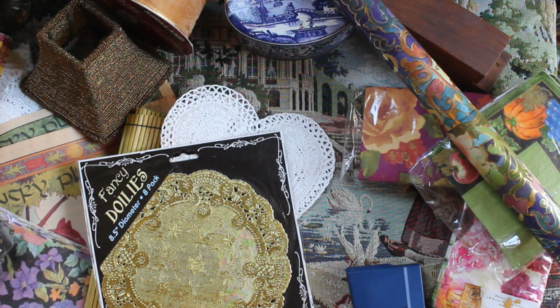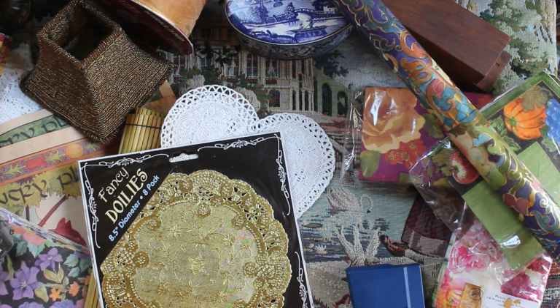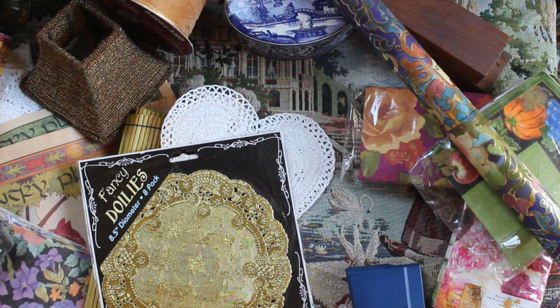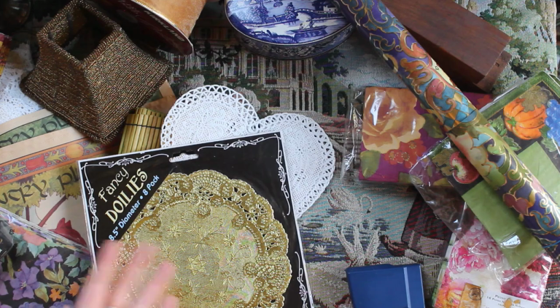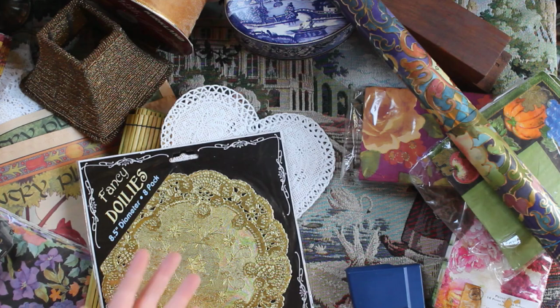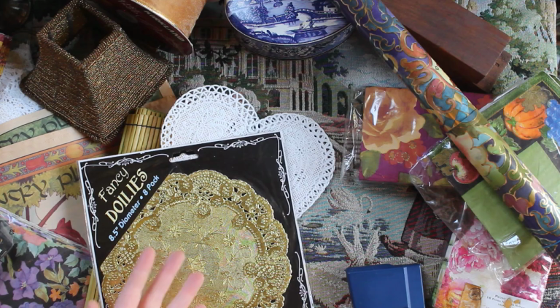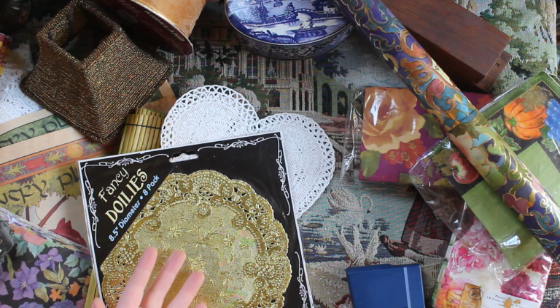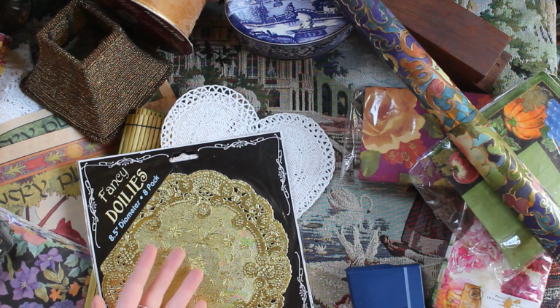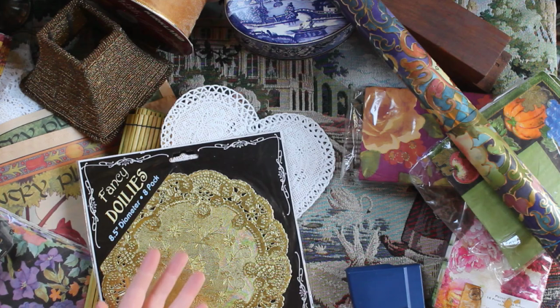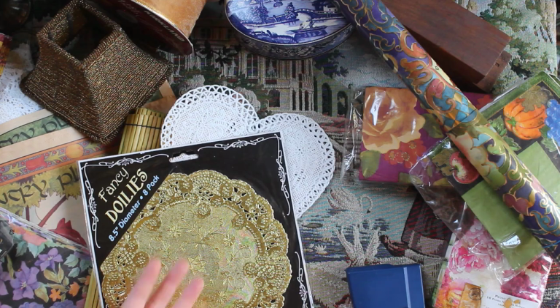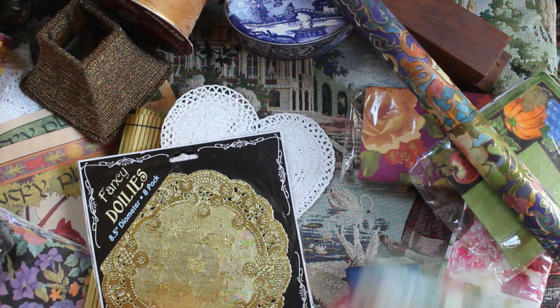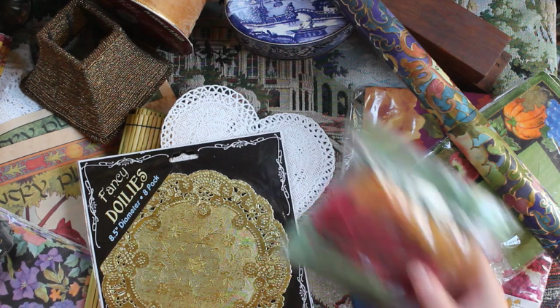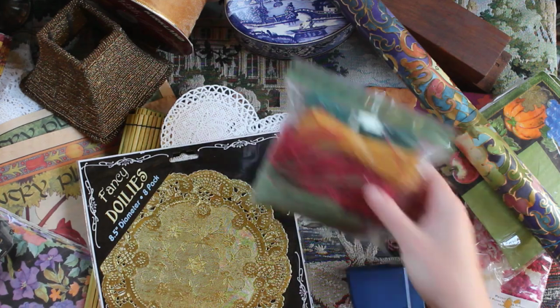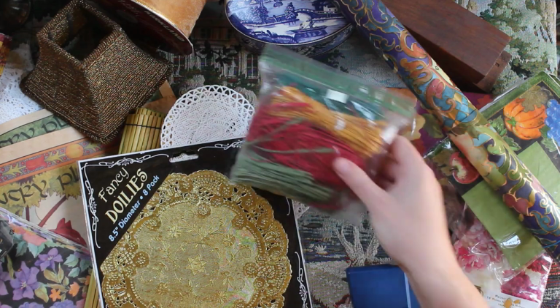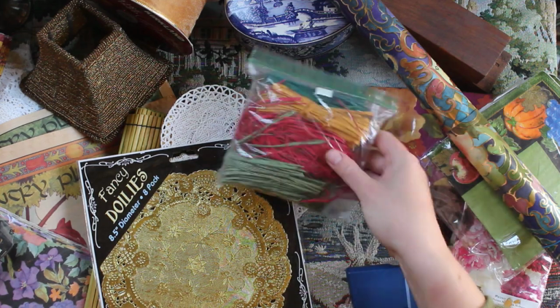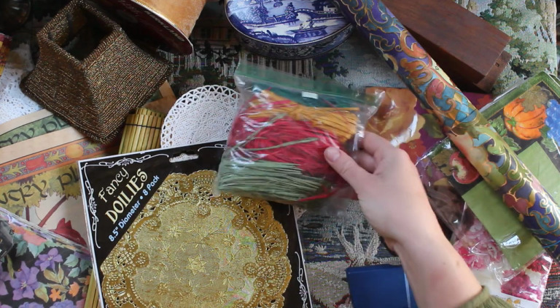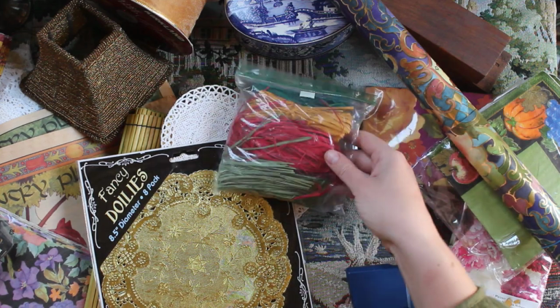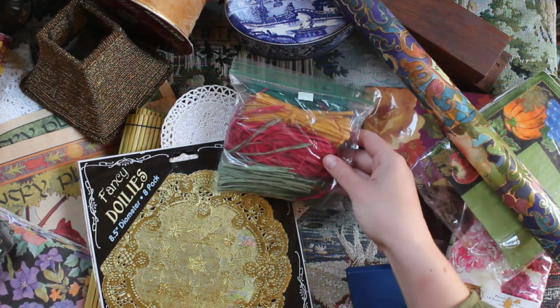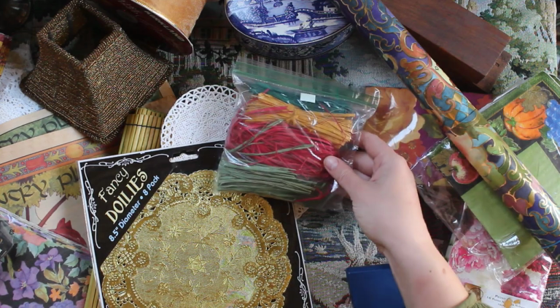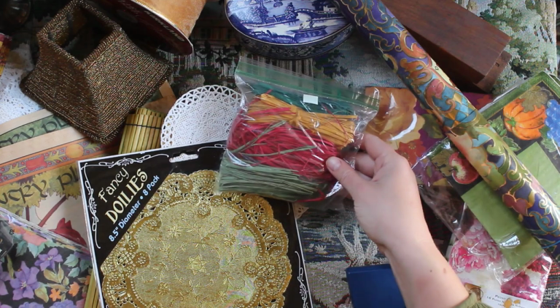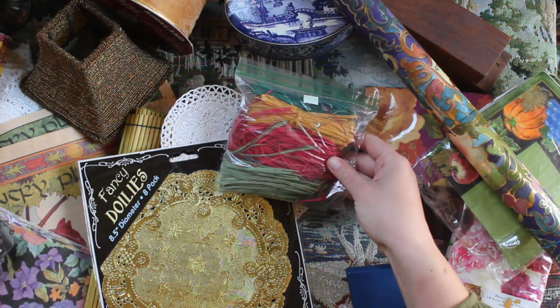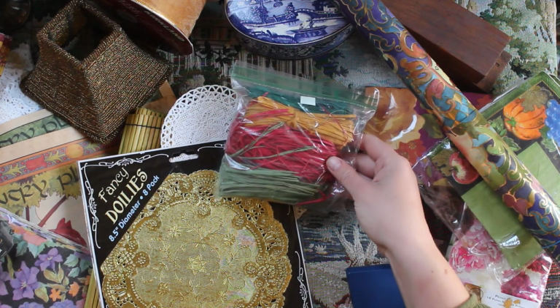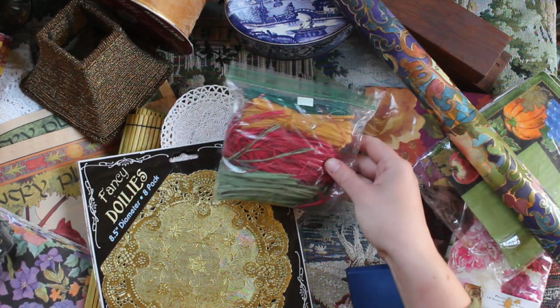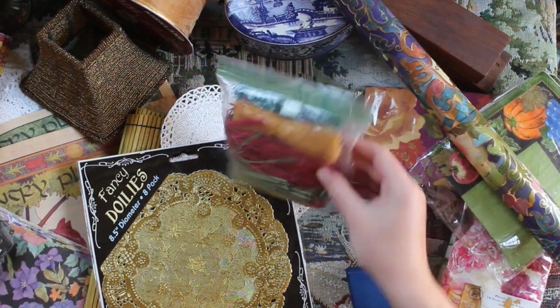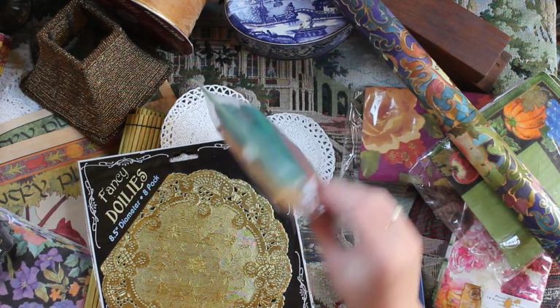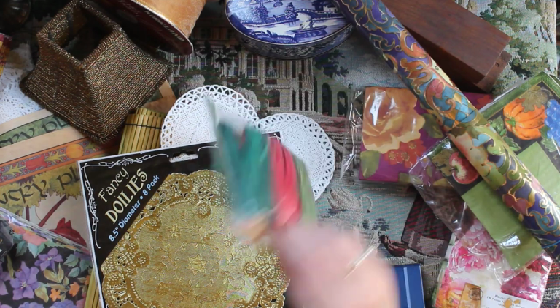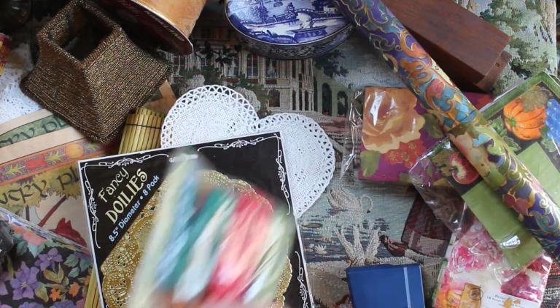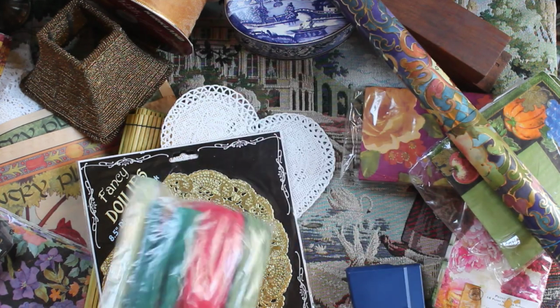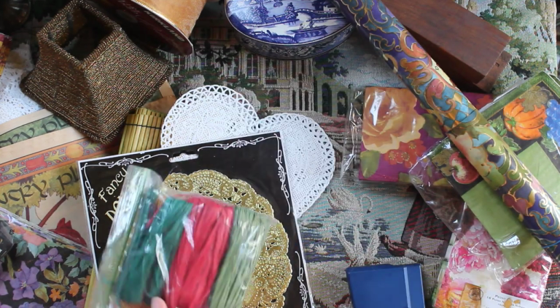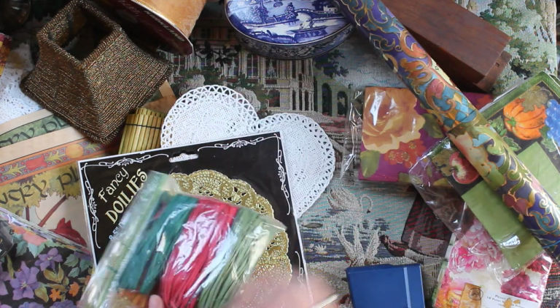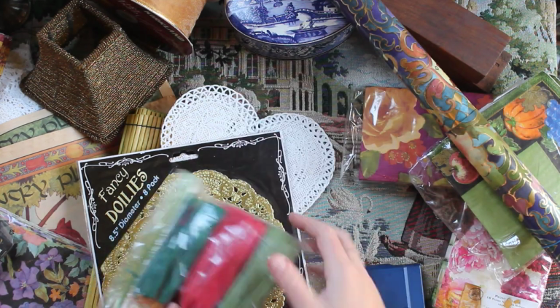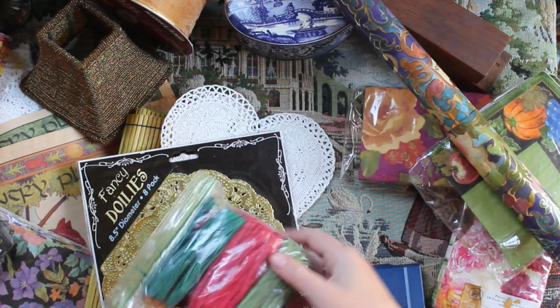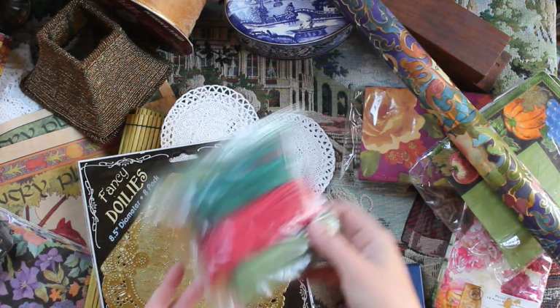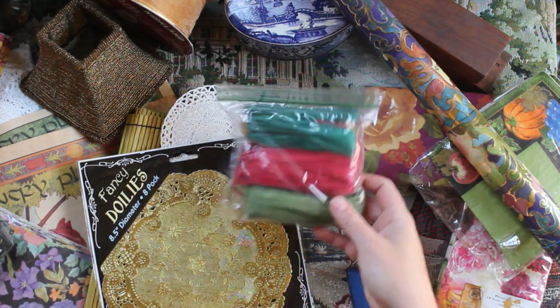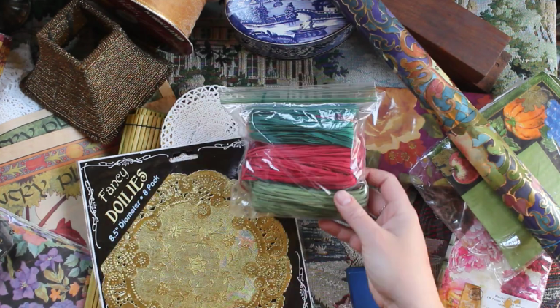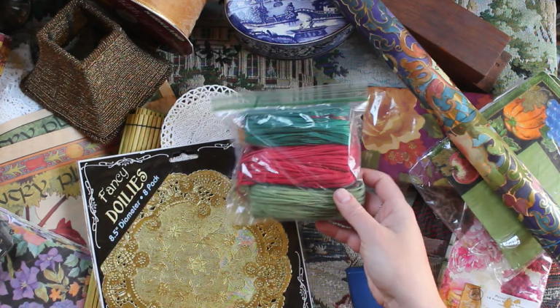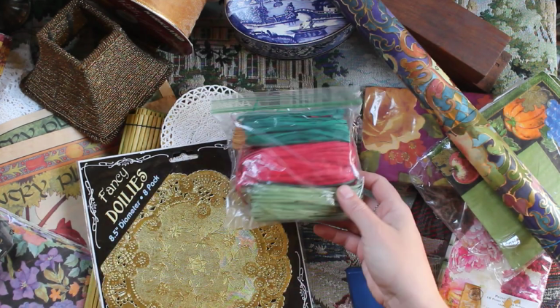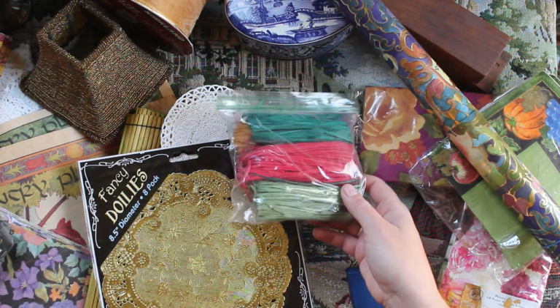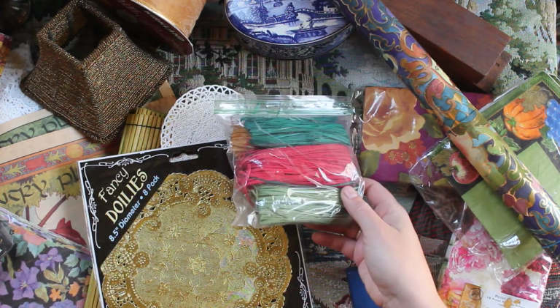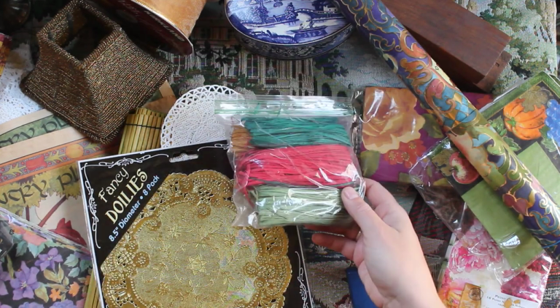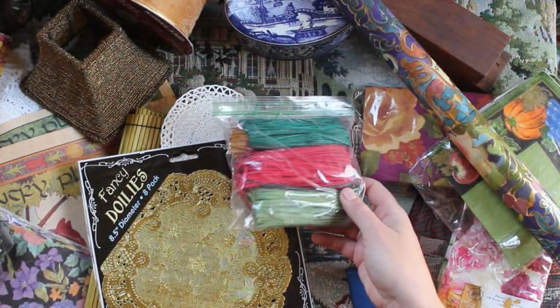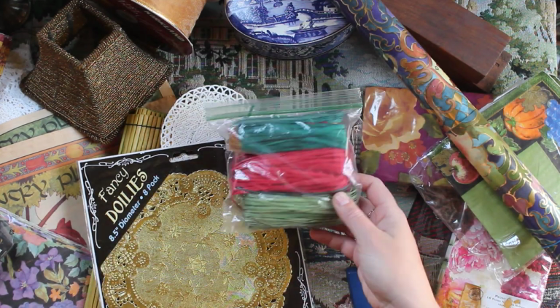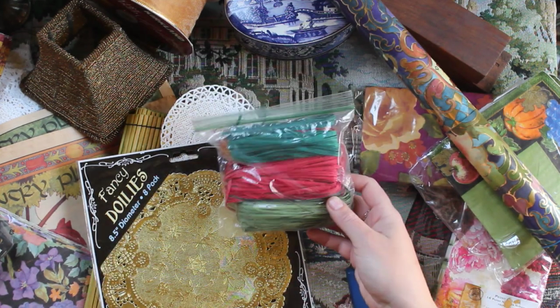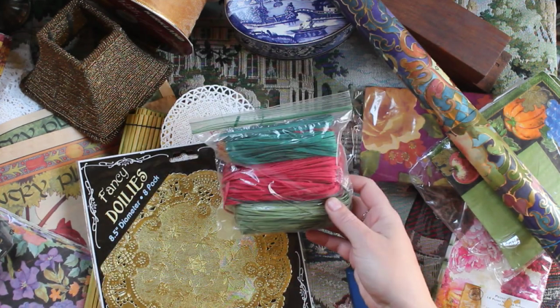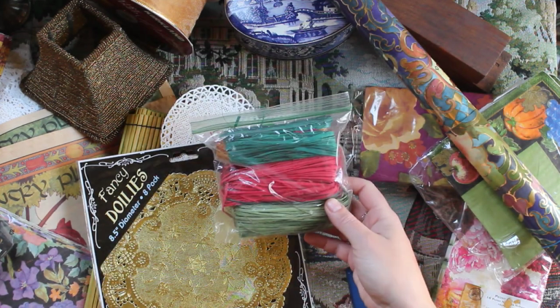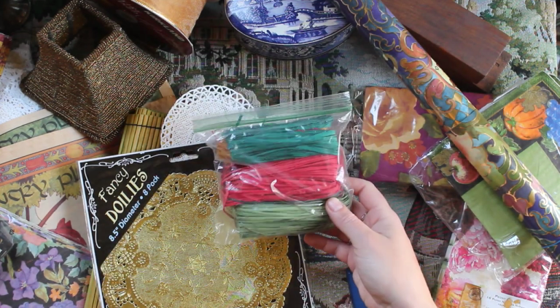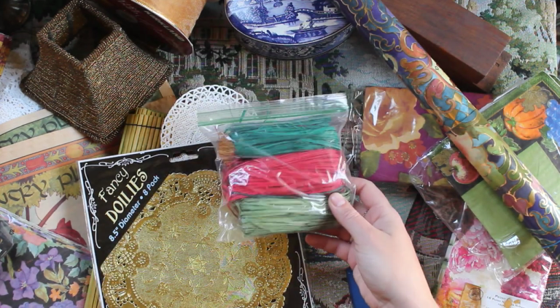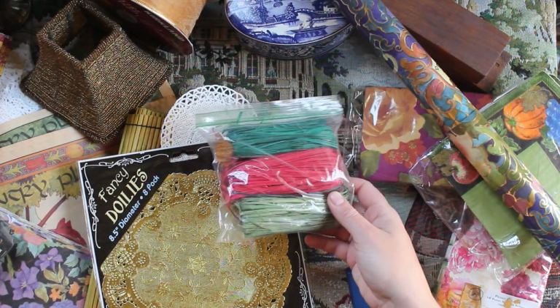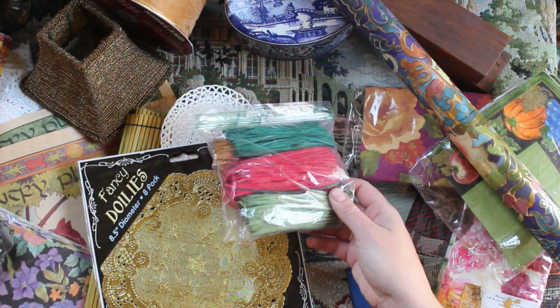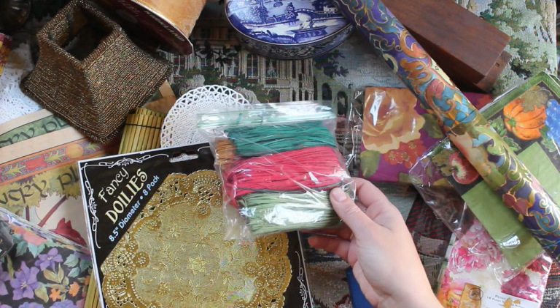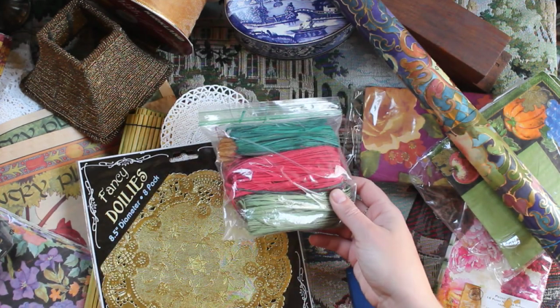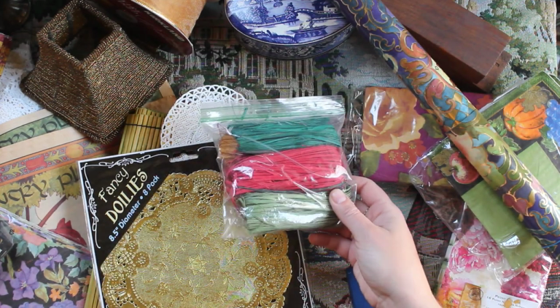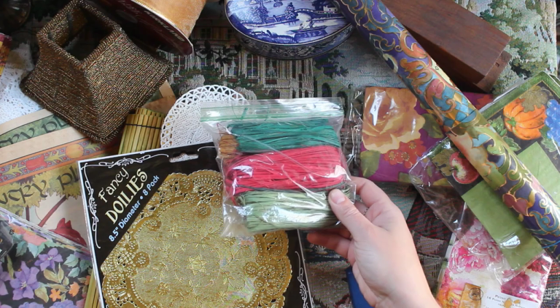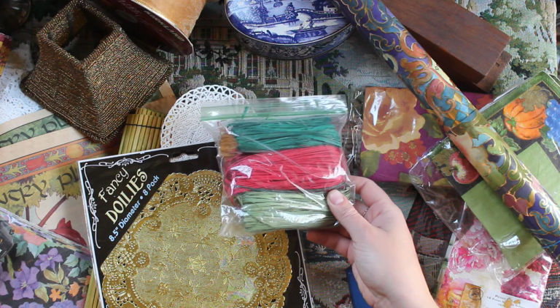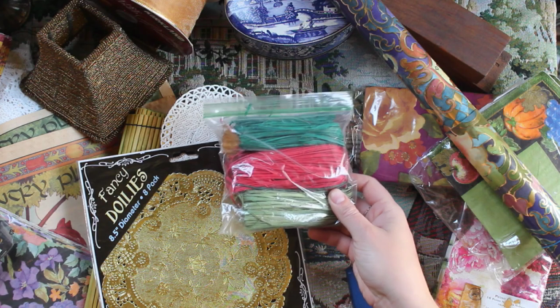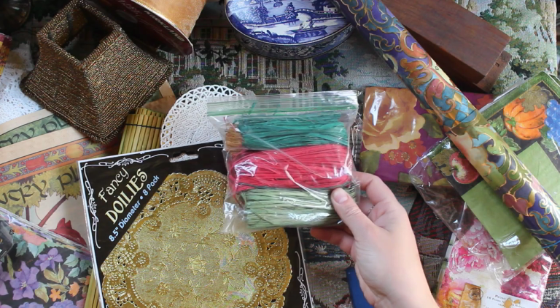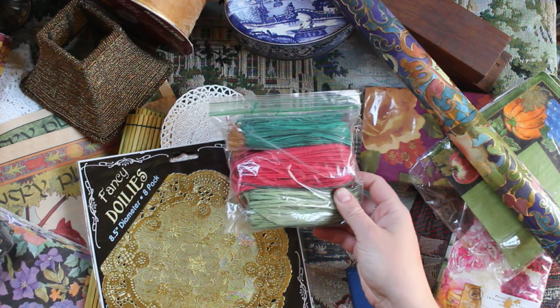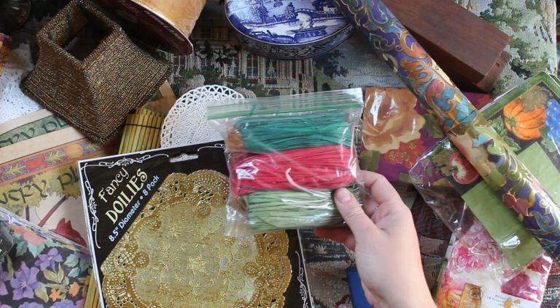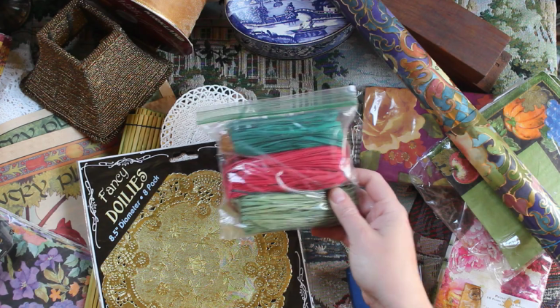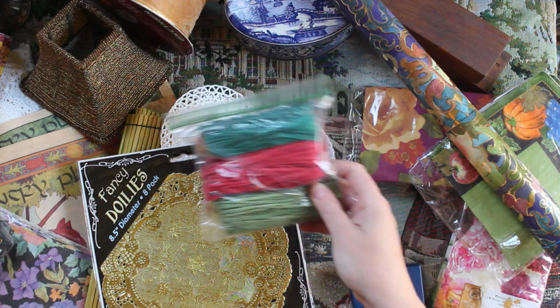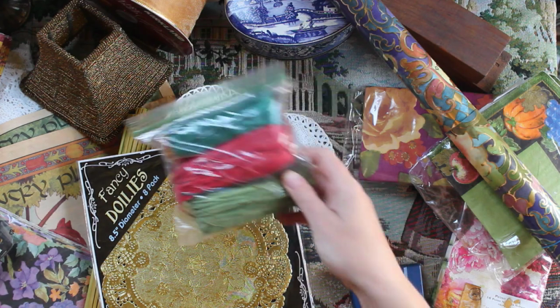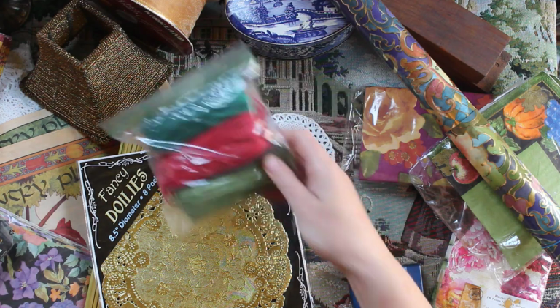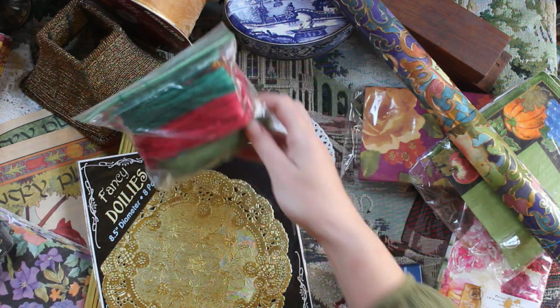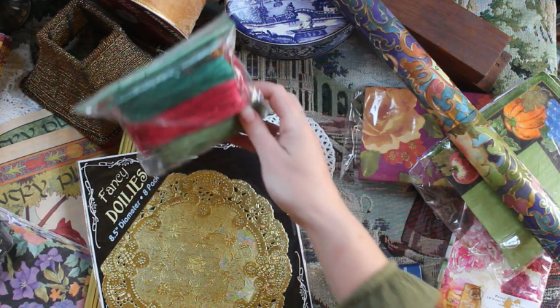For the things I thrifted: I got this raffia, which I know I'll be able to use making tiny little brooms in all sorts of colors.